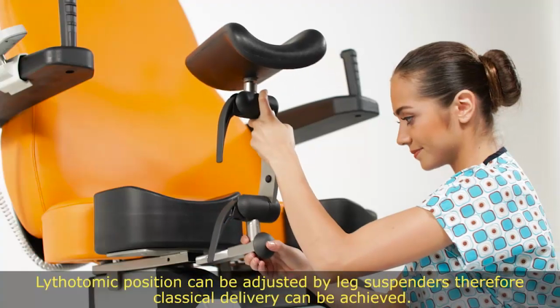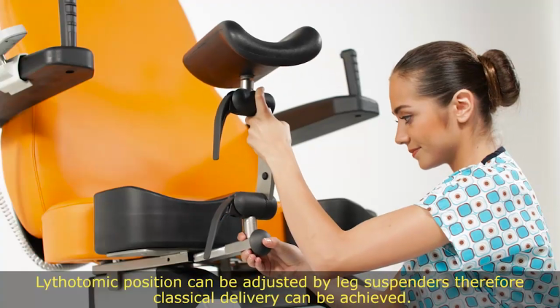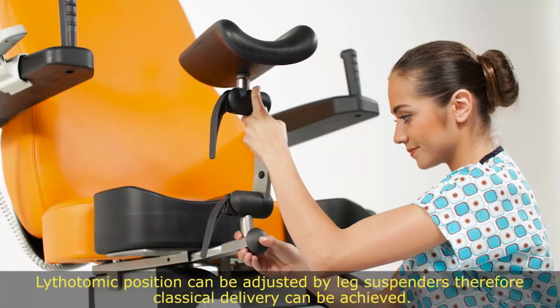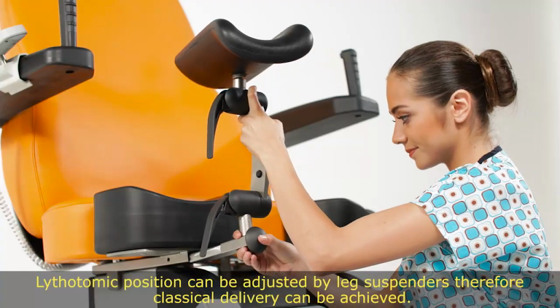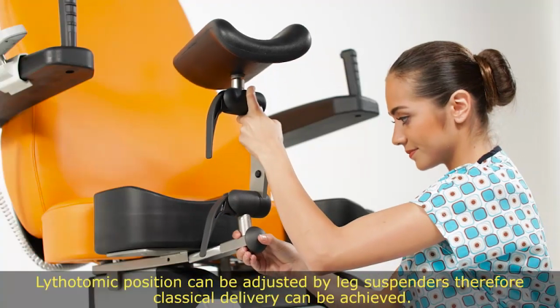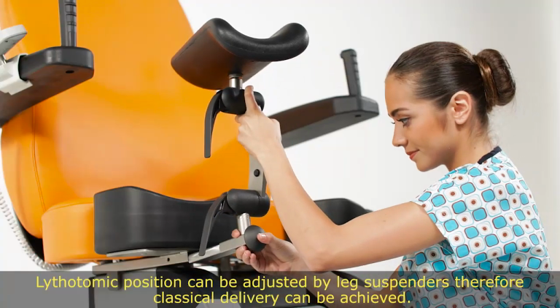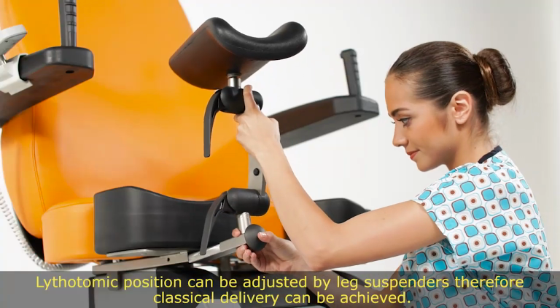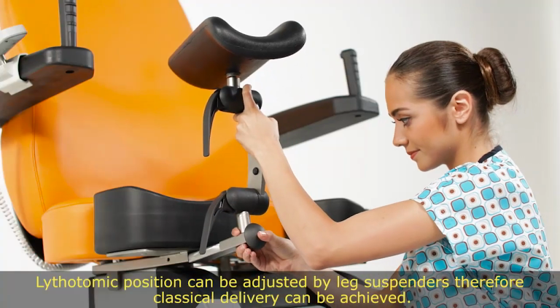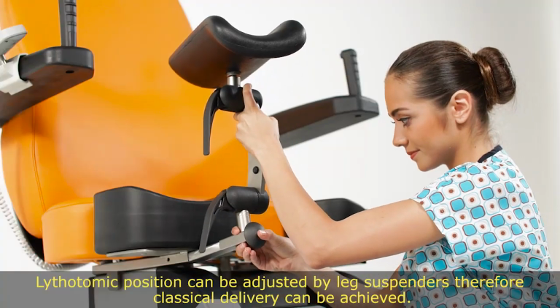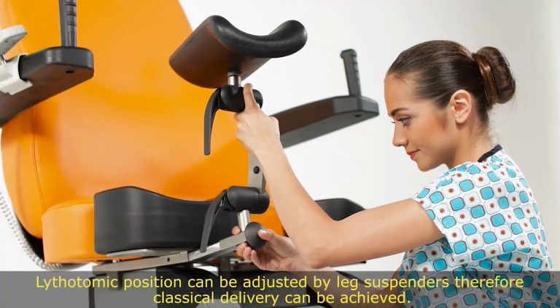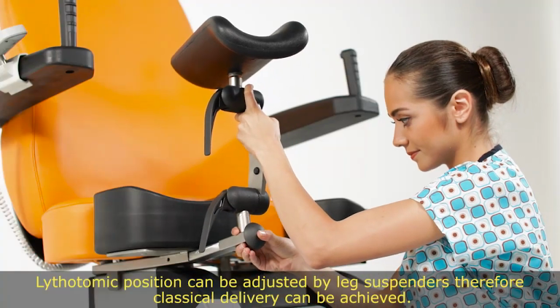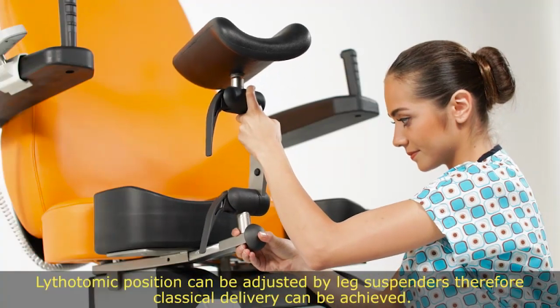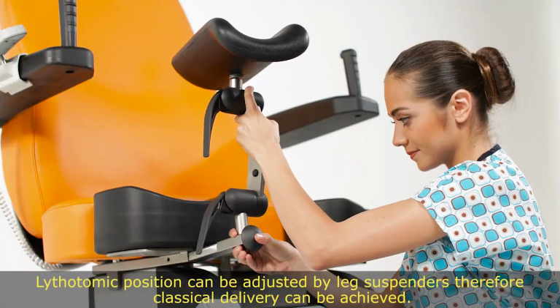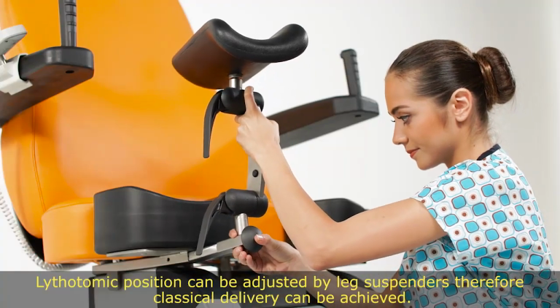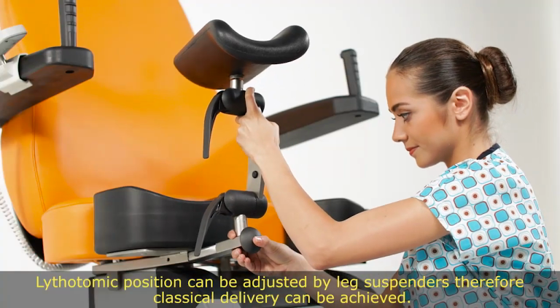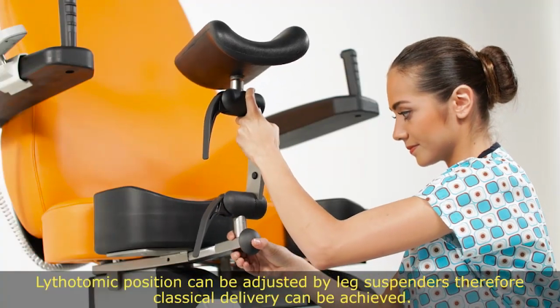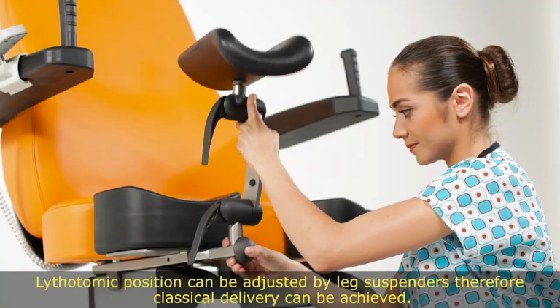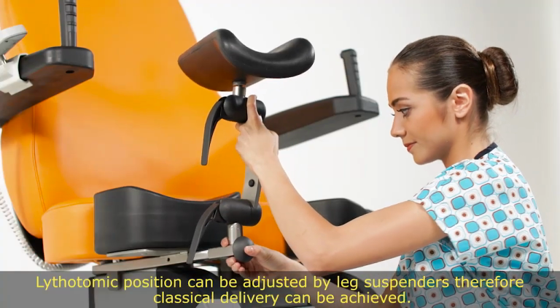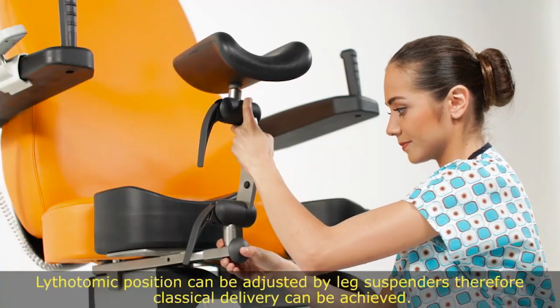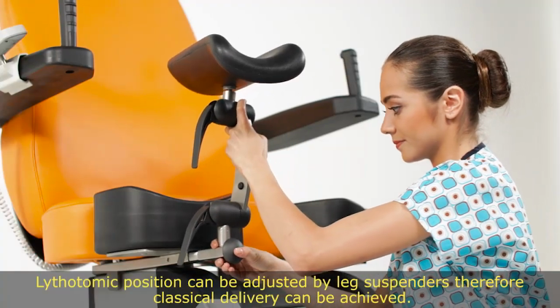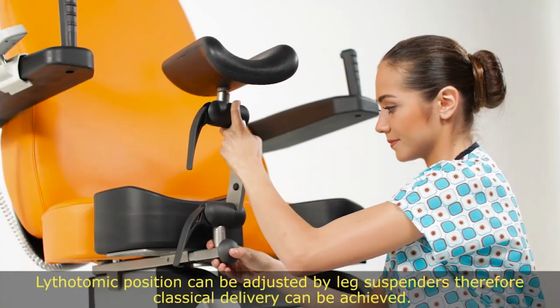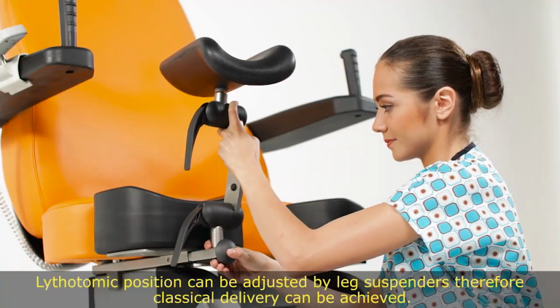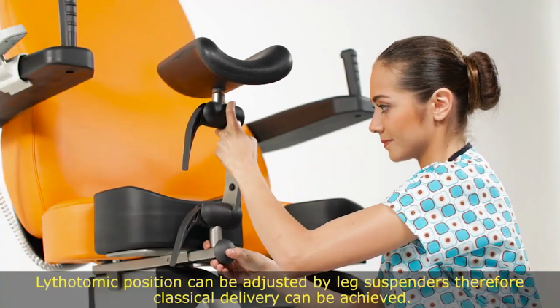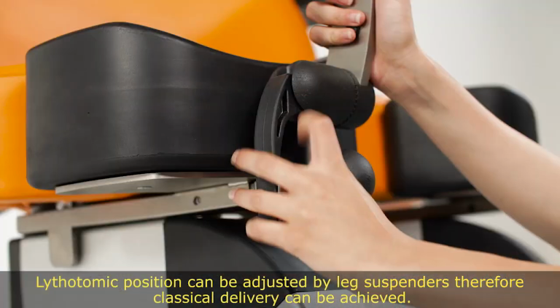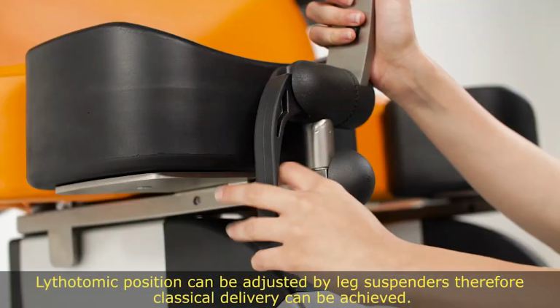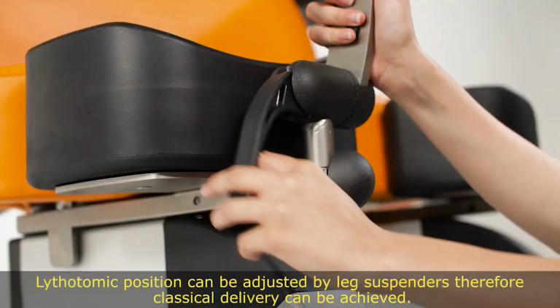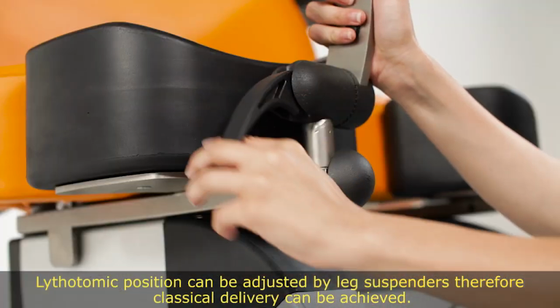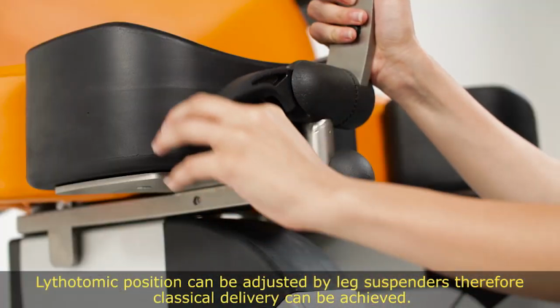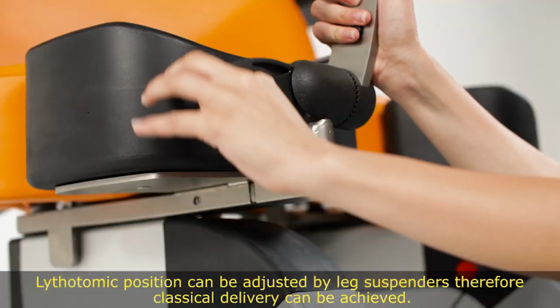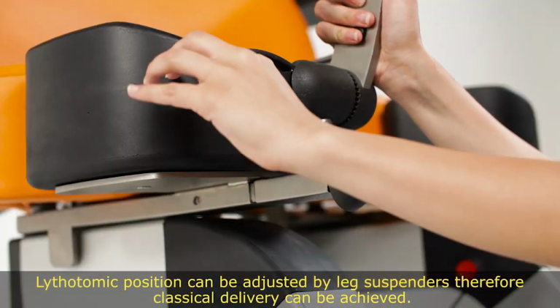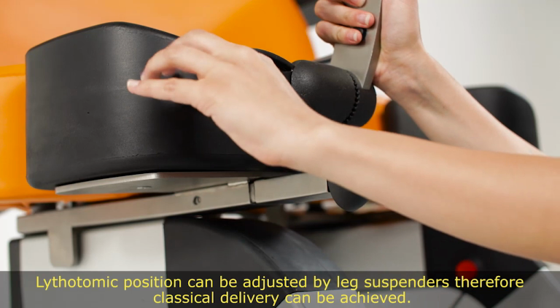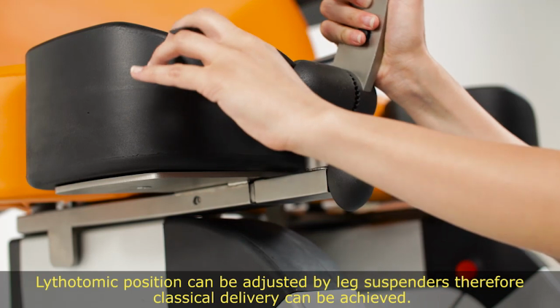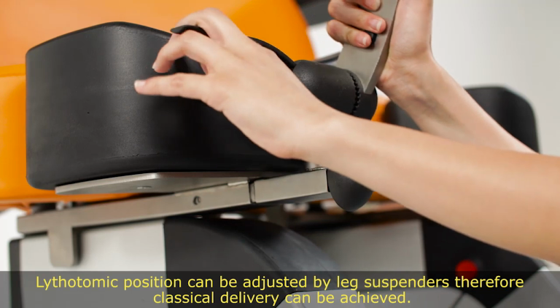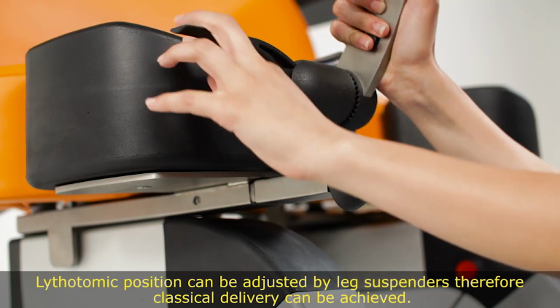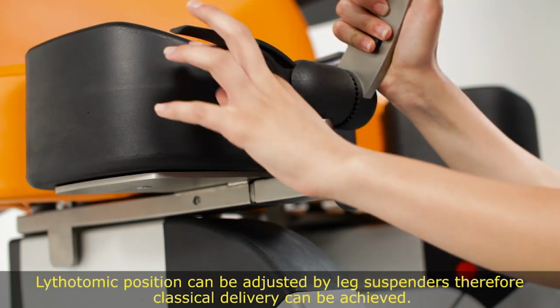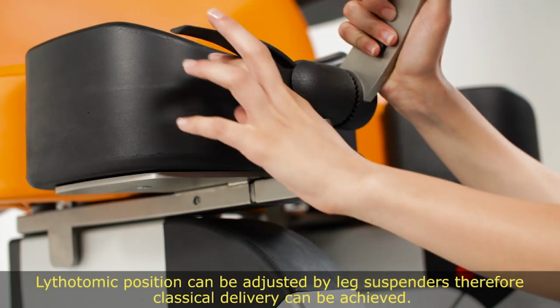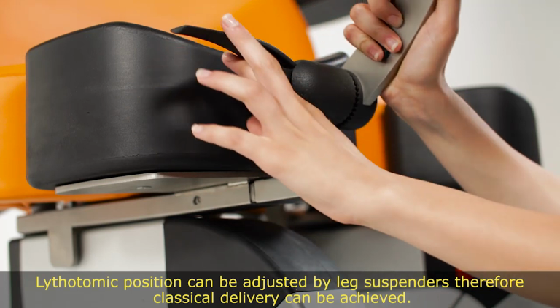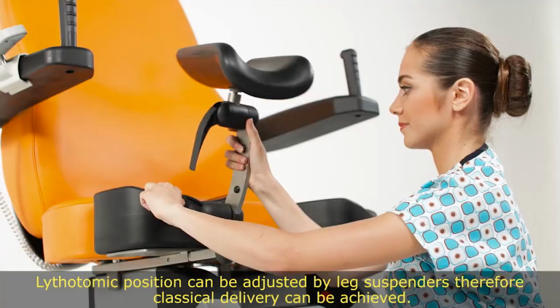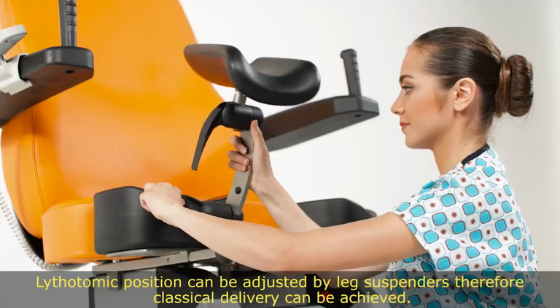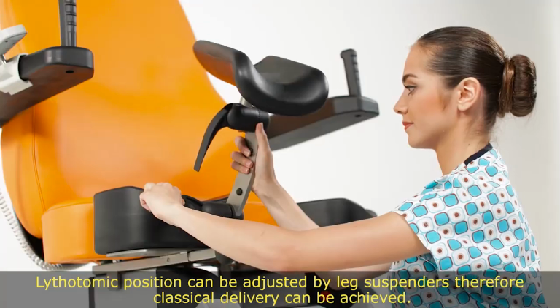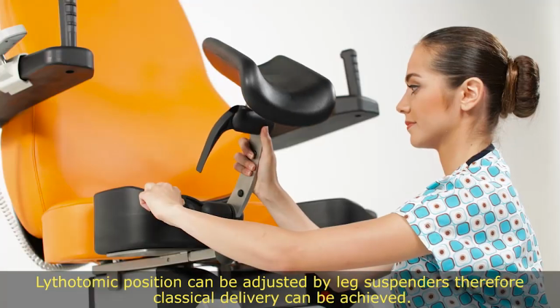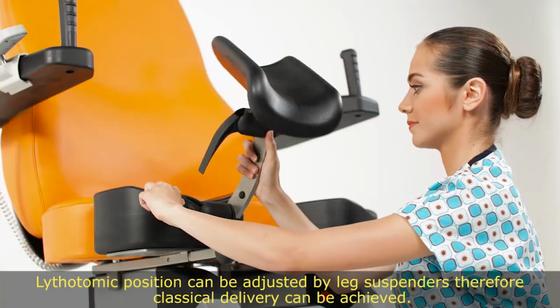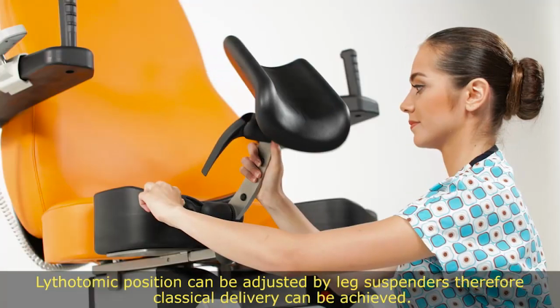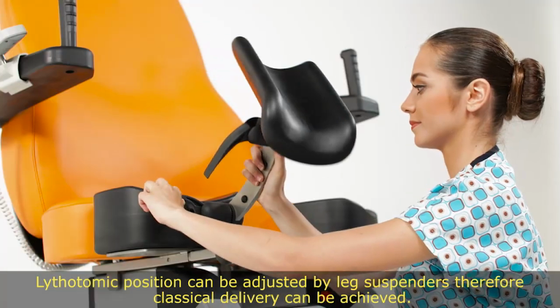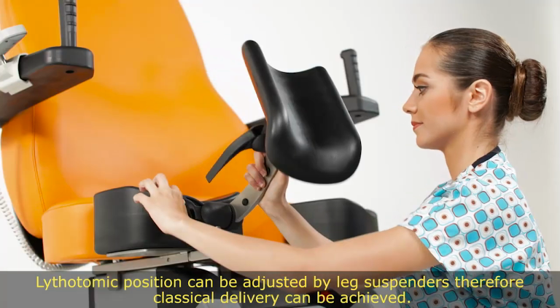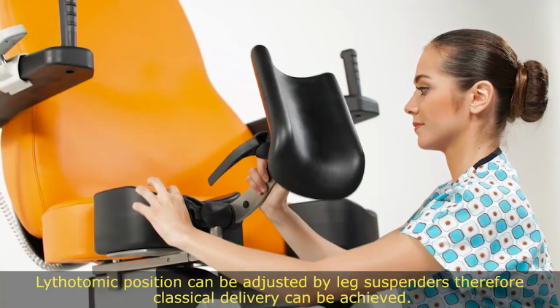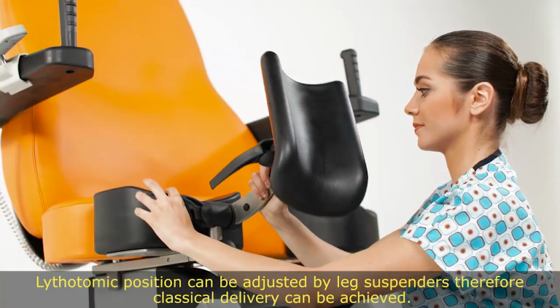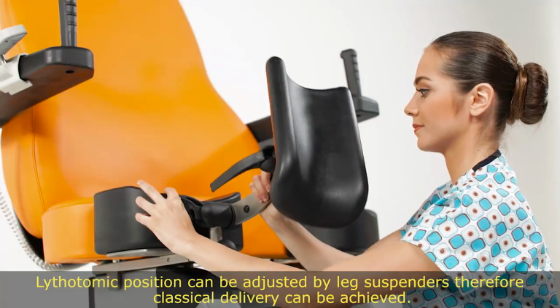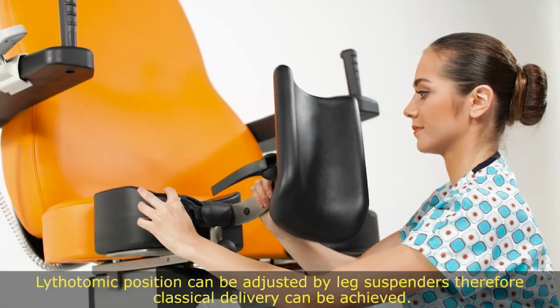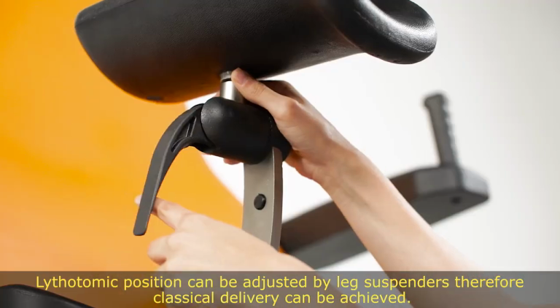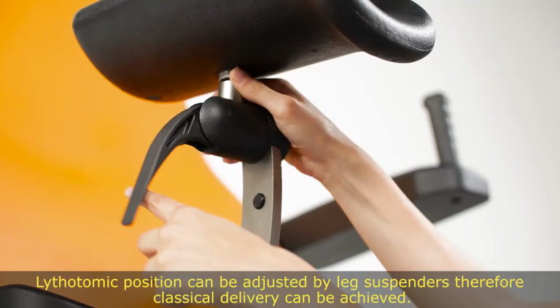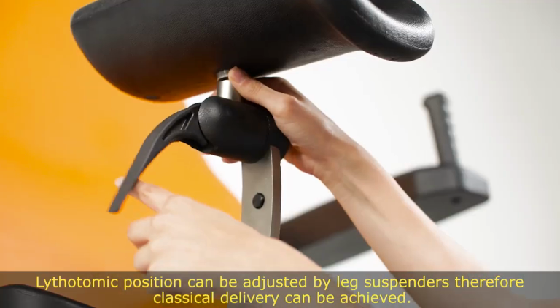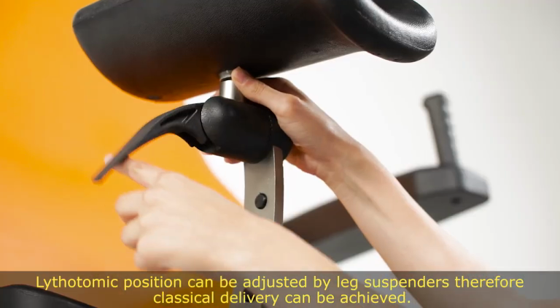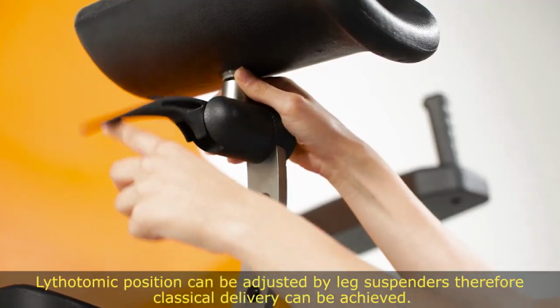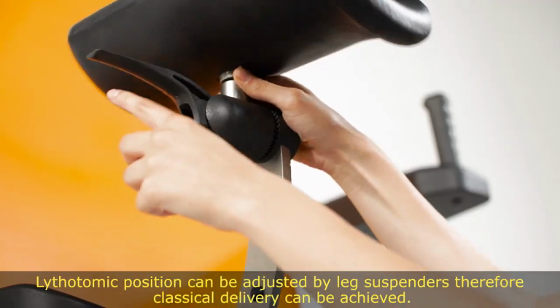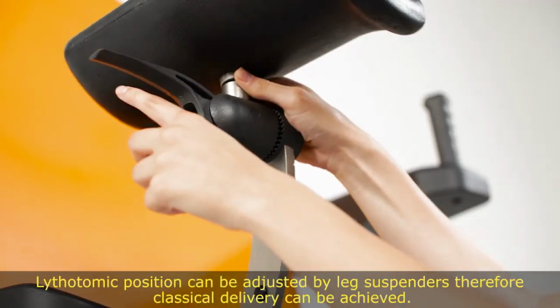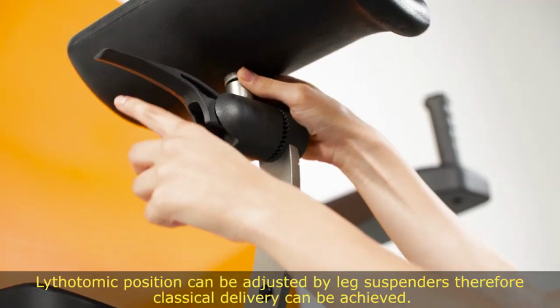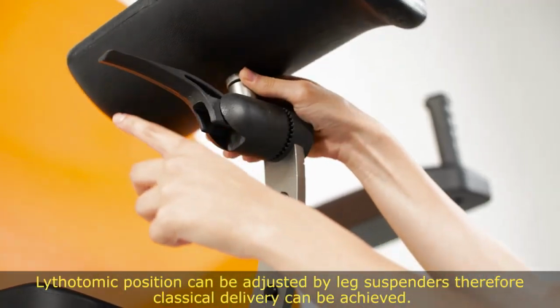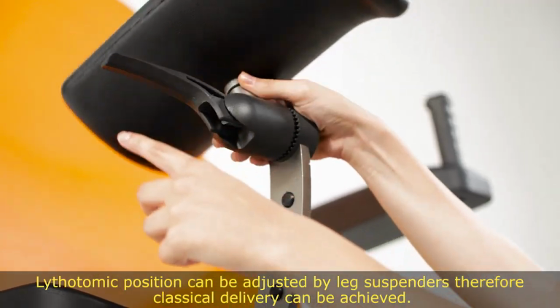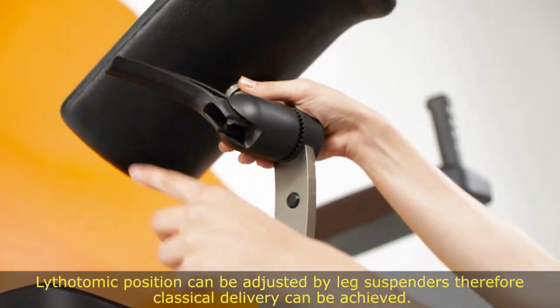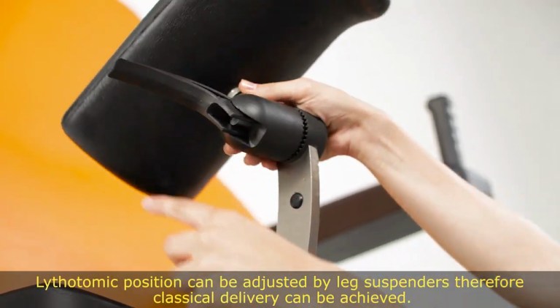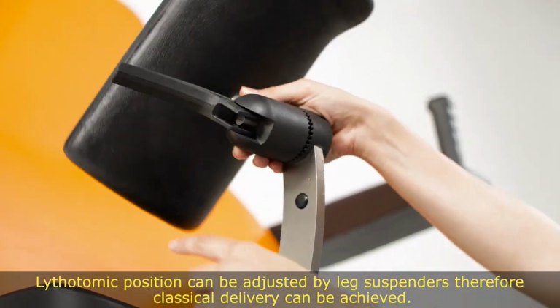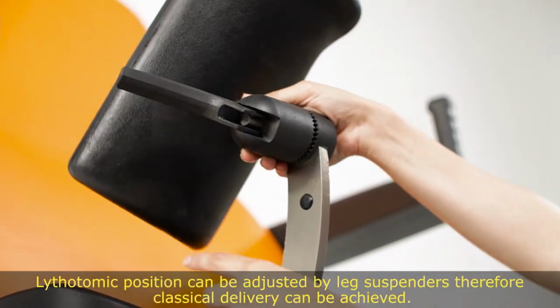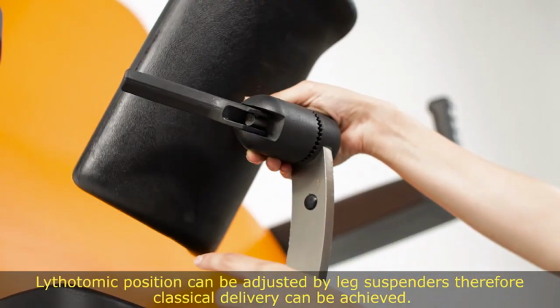The lithotomy position can be adjusted by leg suspenders, allowing classical delivery to be achieved.